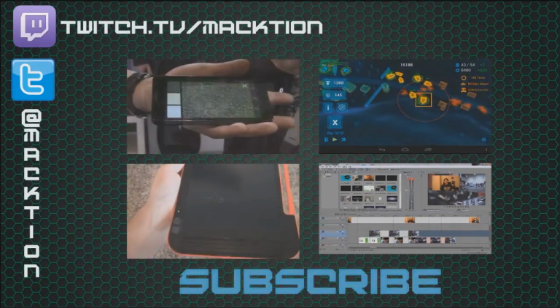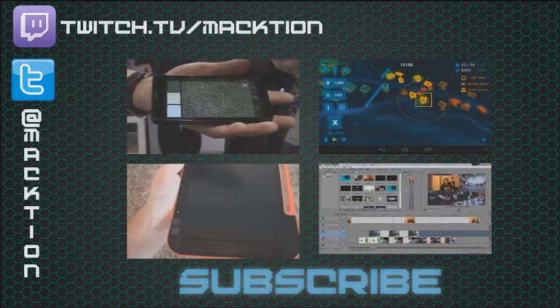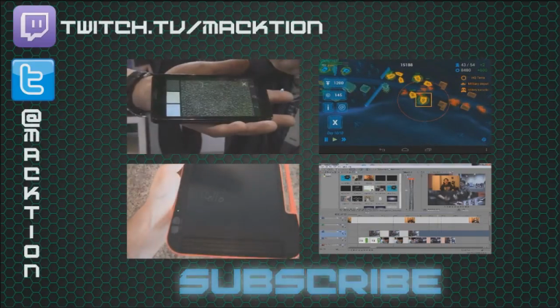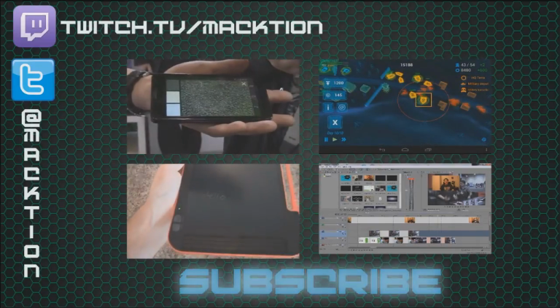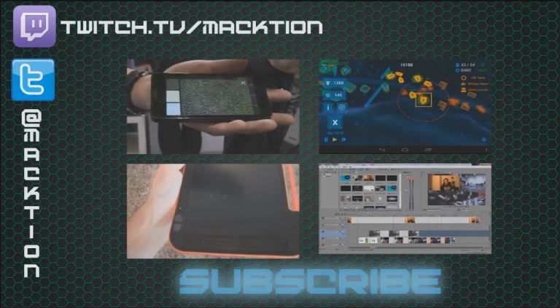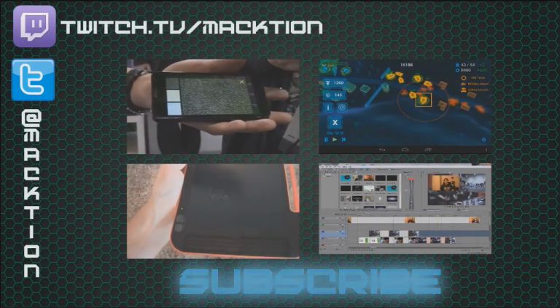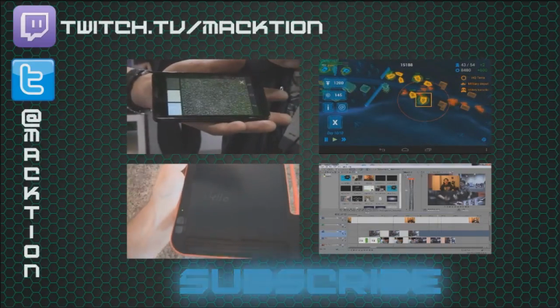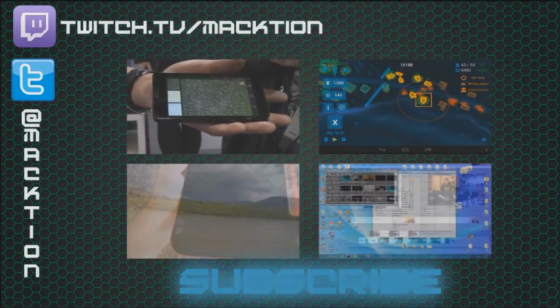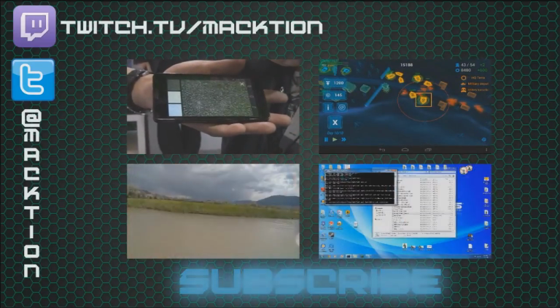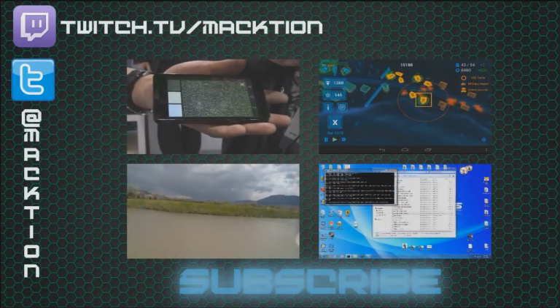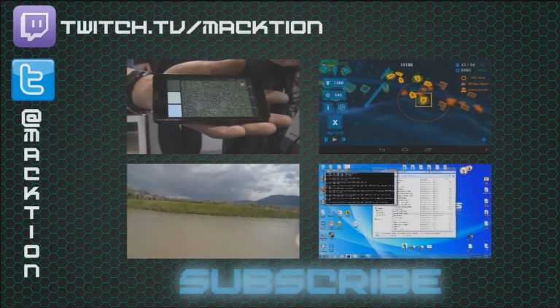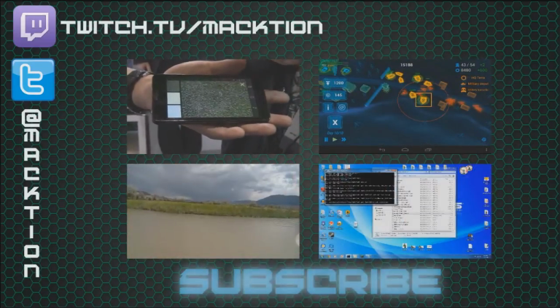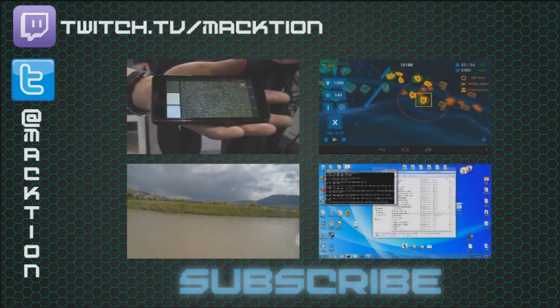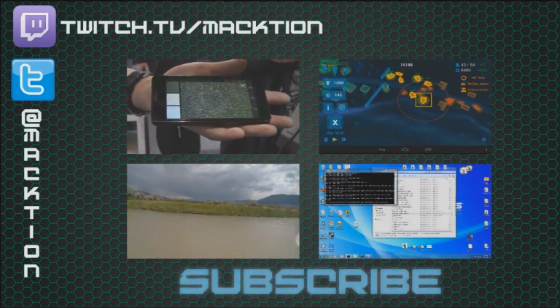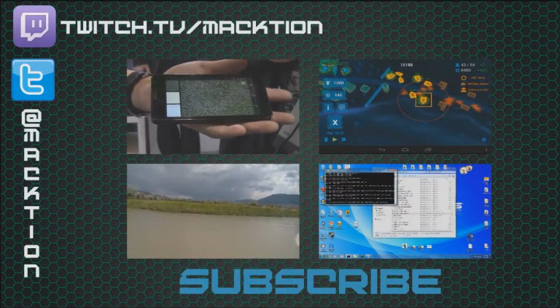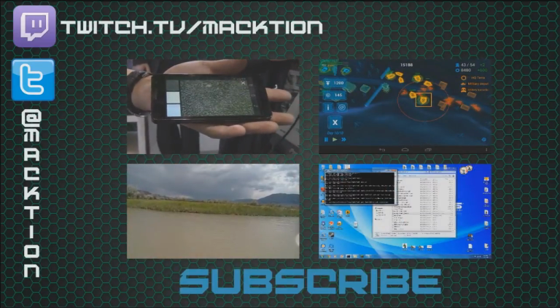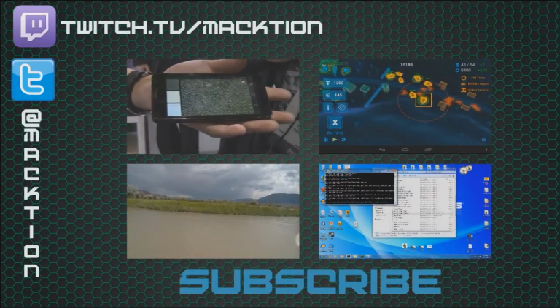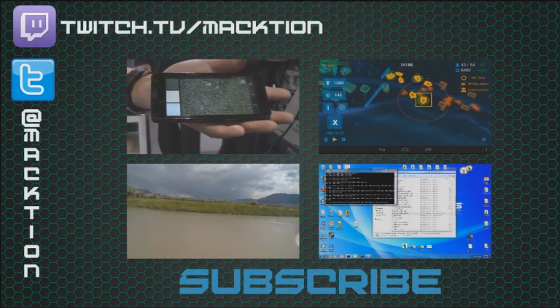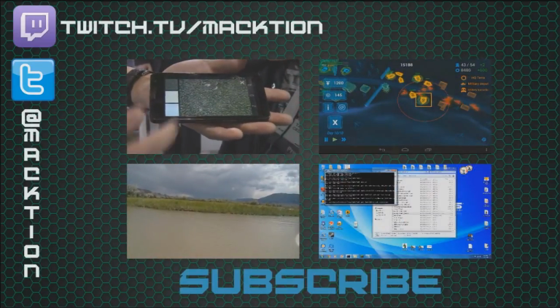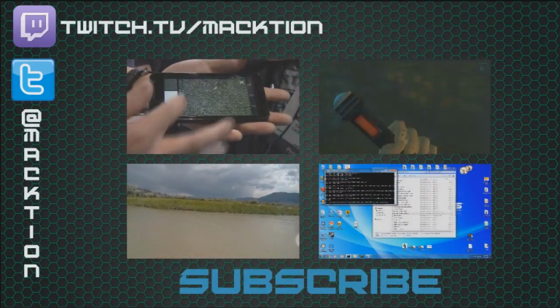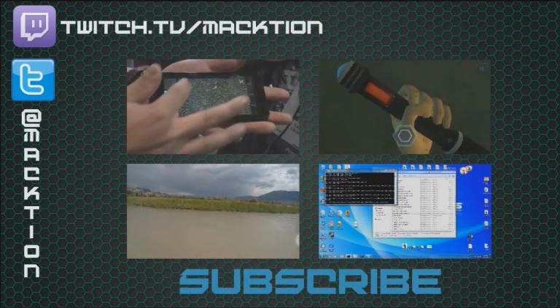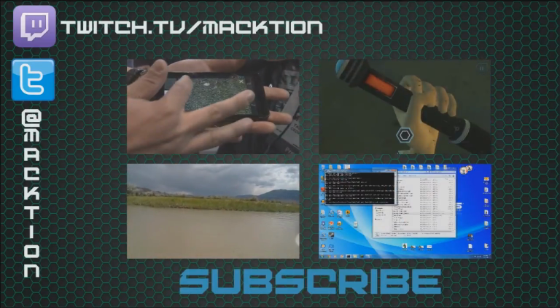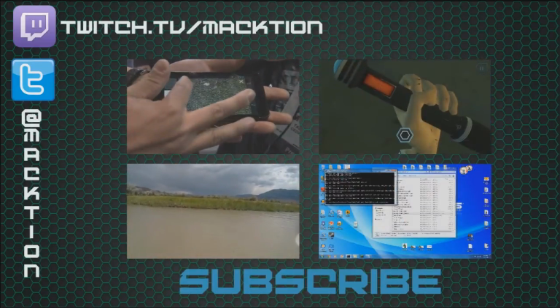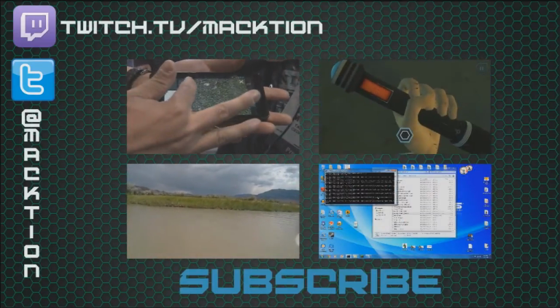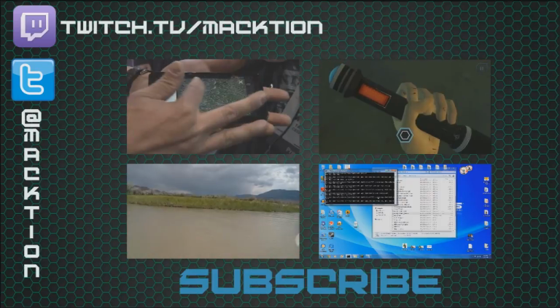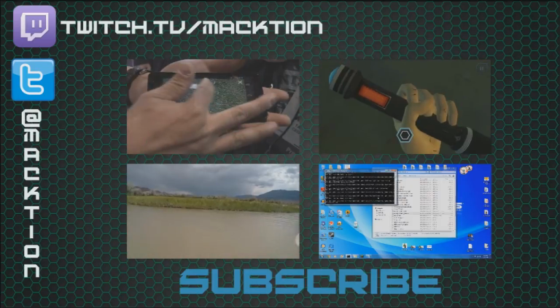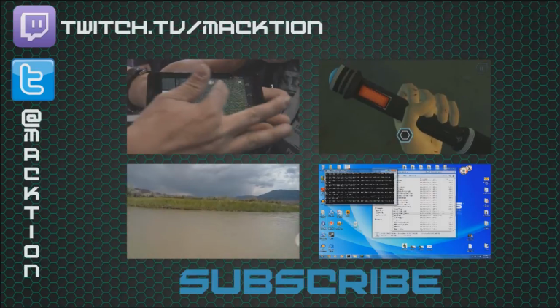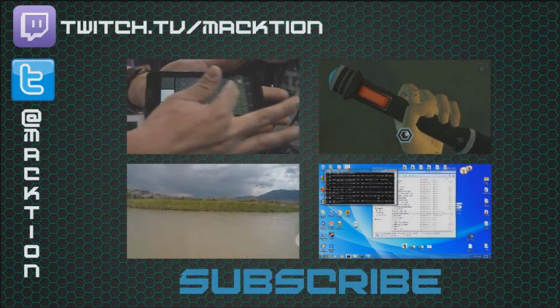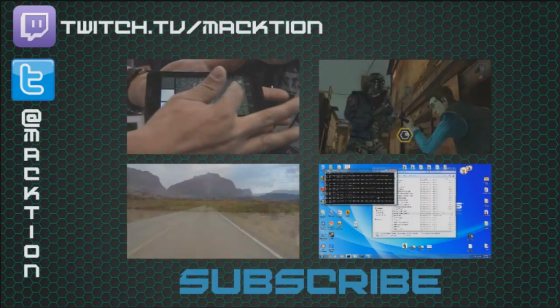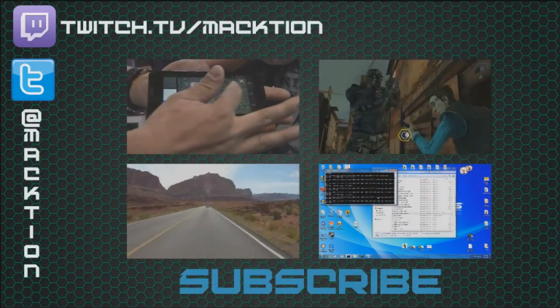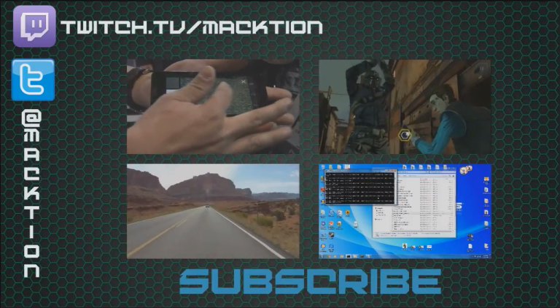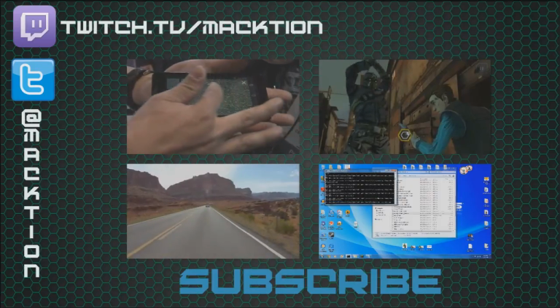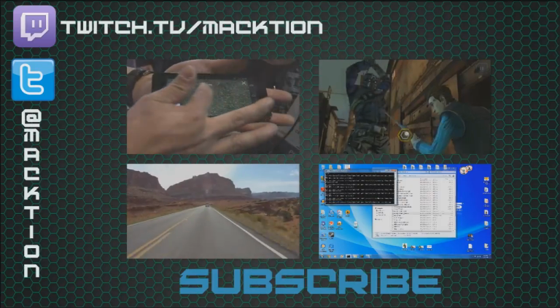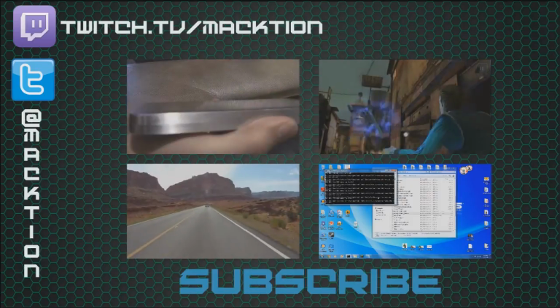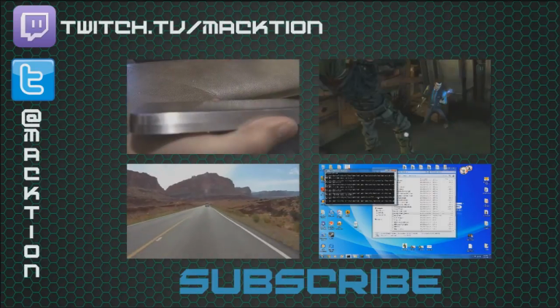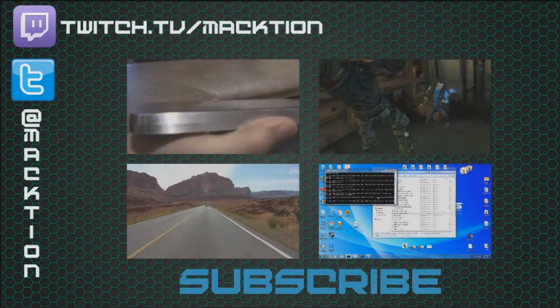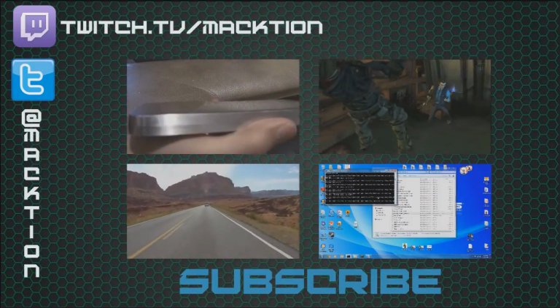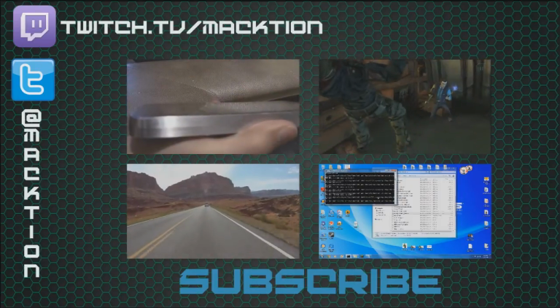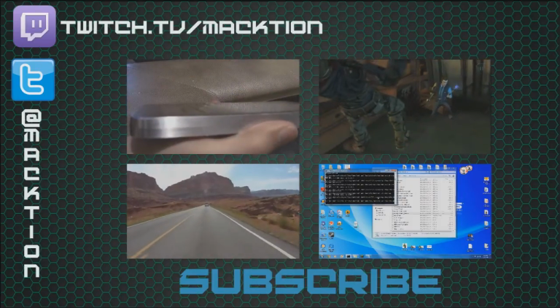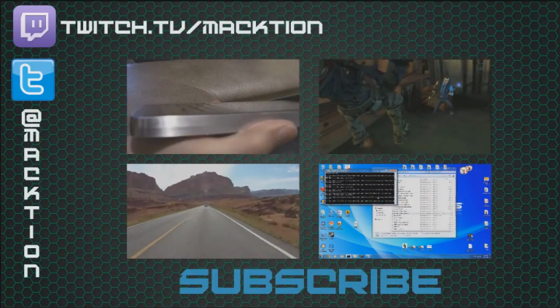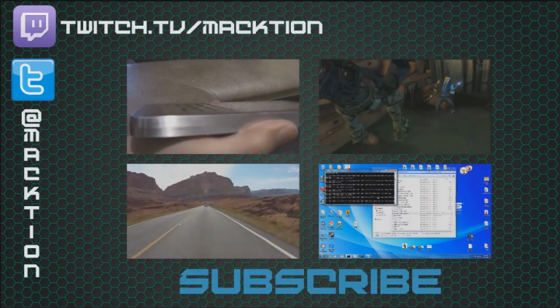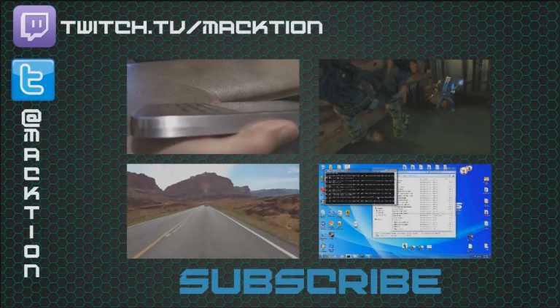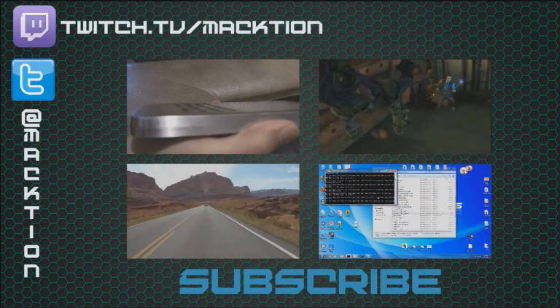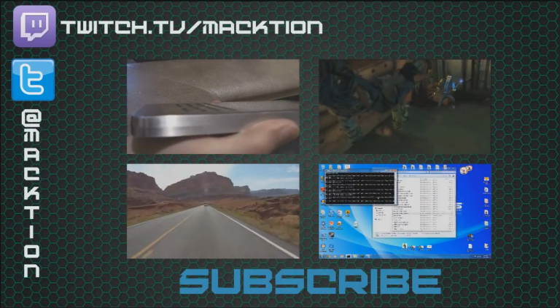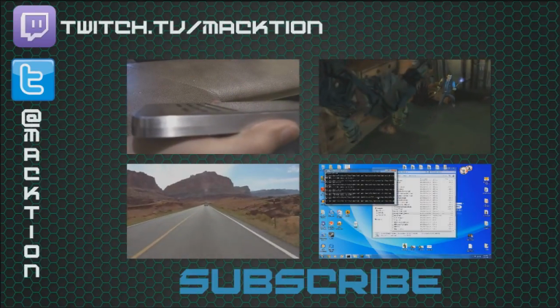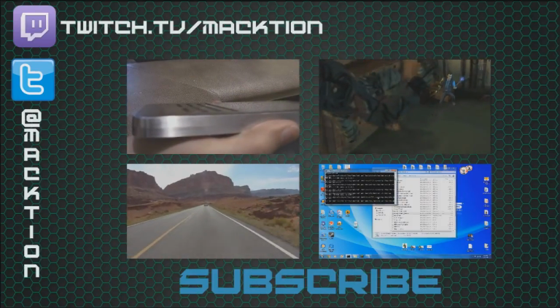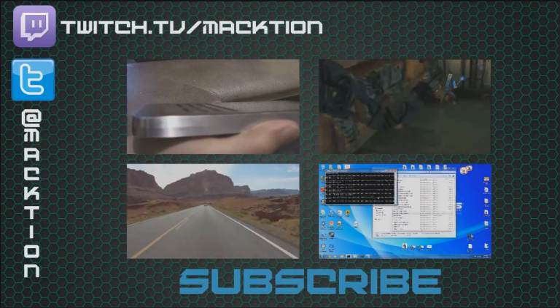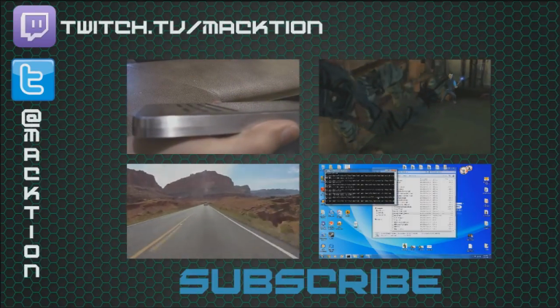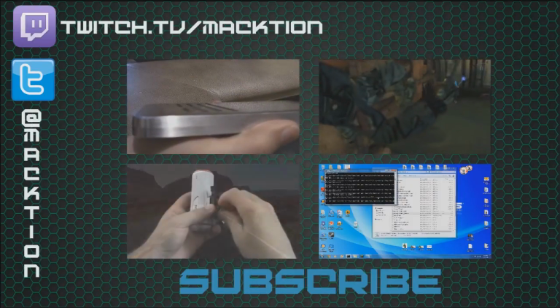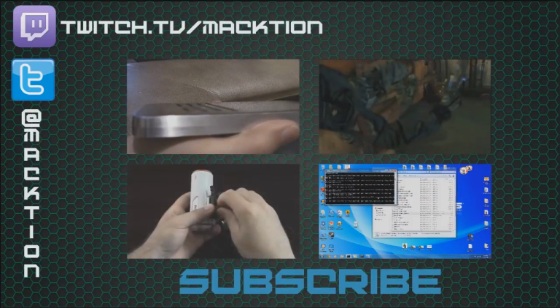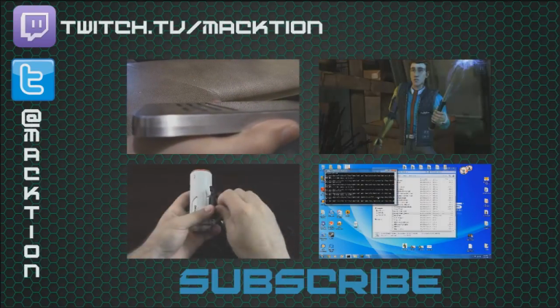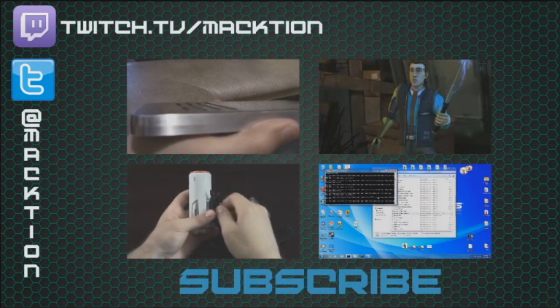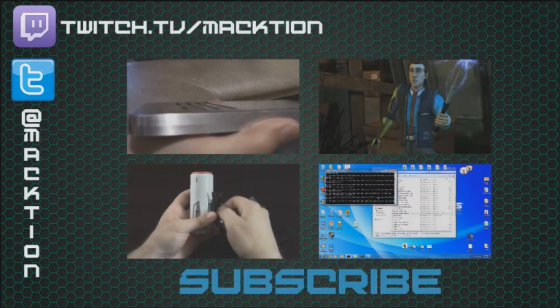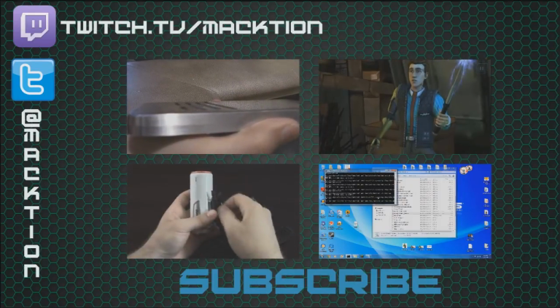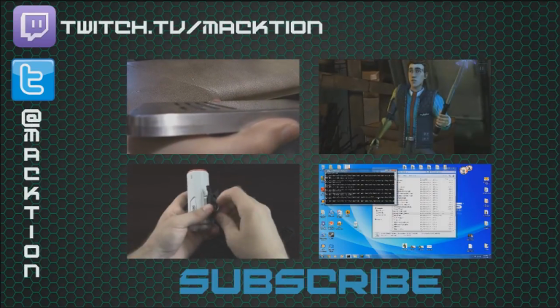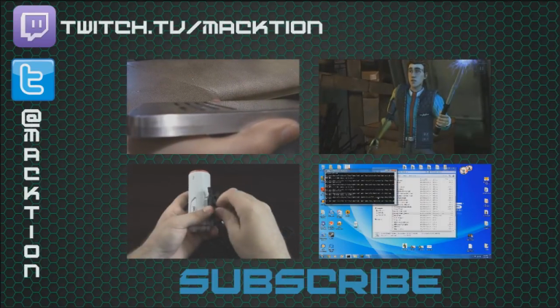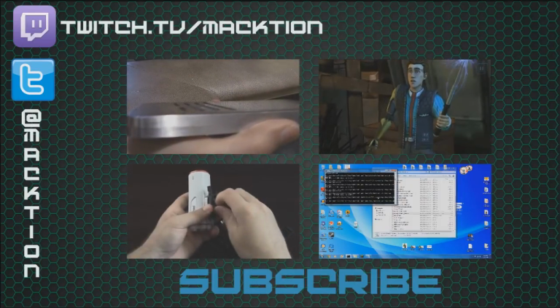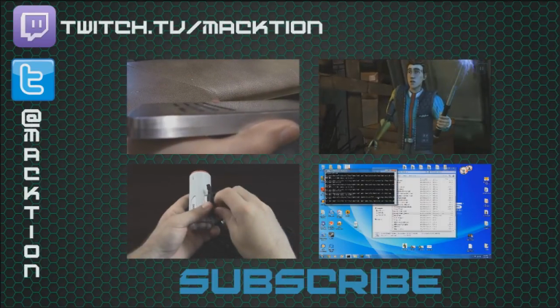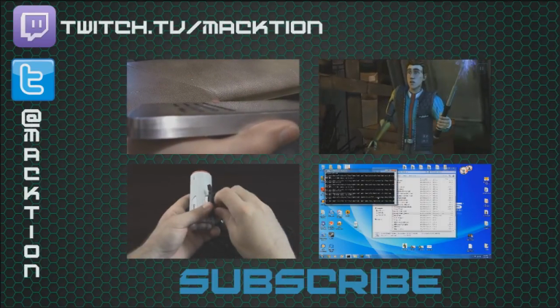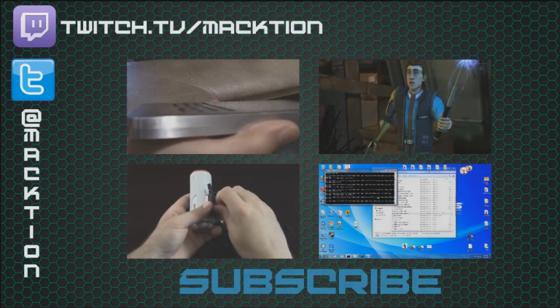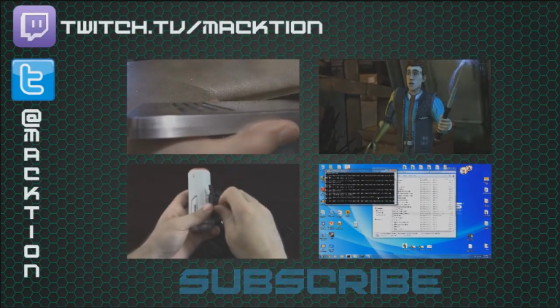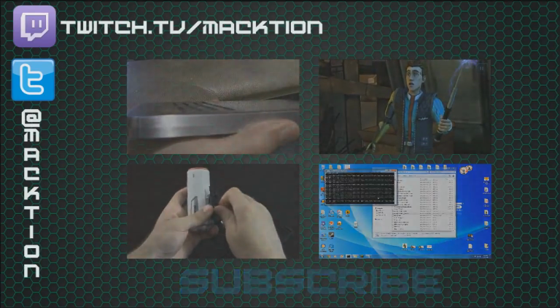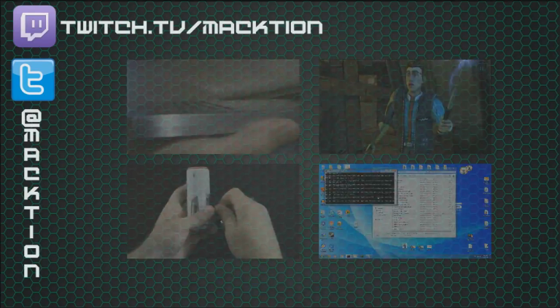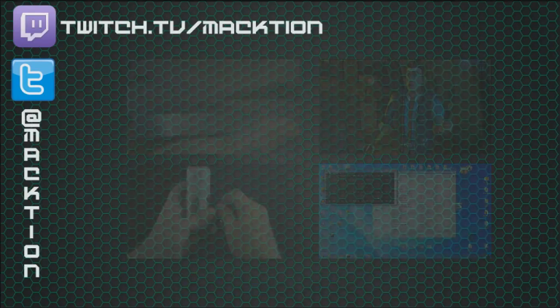Be sure to subscribe so that you will be notified of new videos as they come out. Thanks again, and I'll see you around.